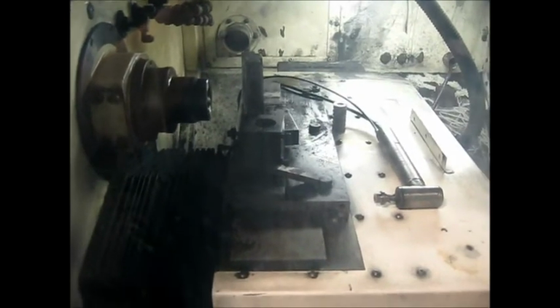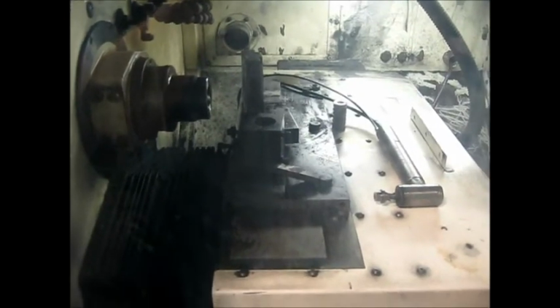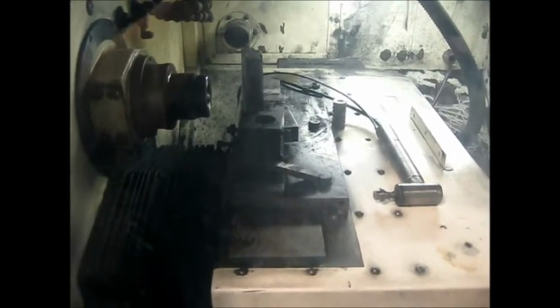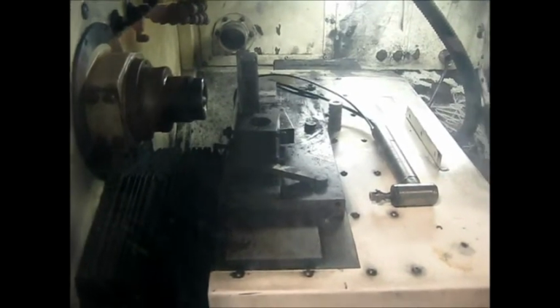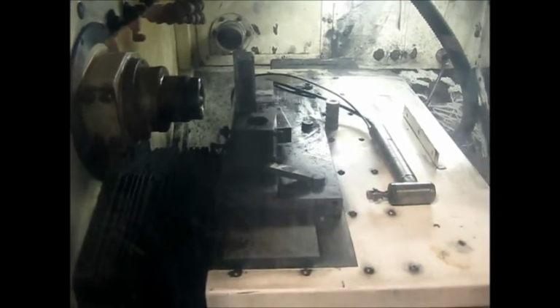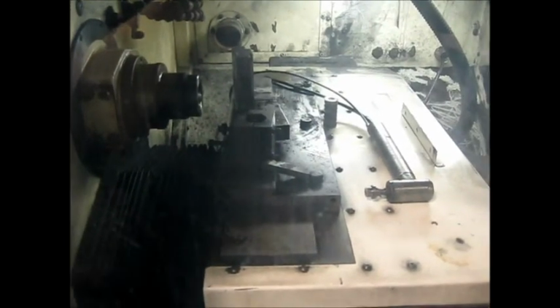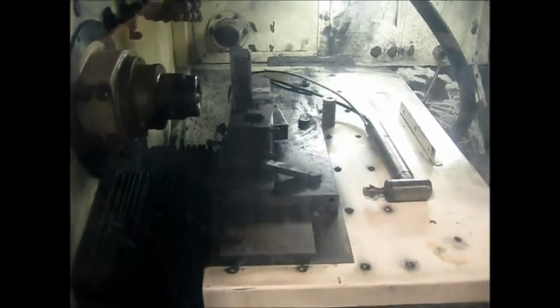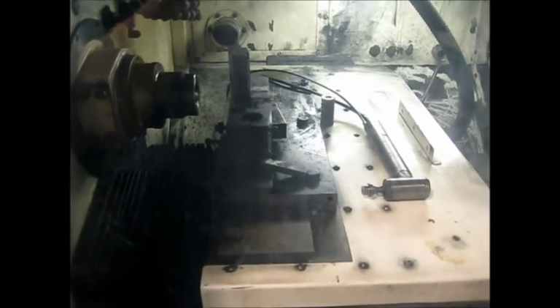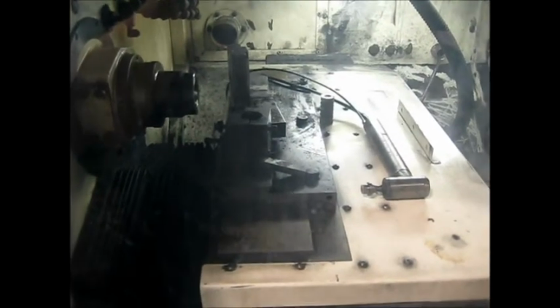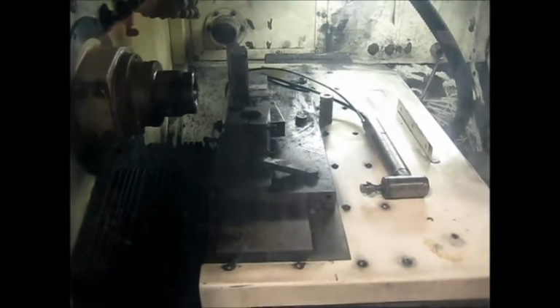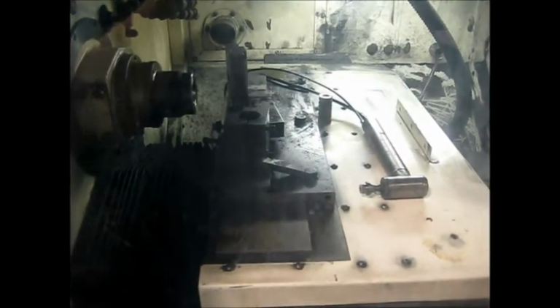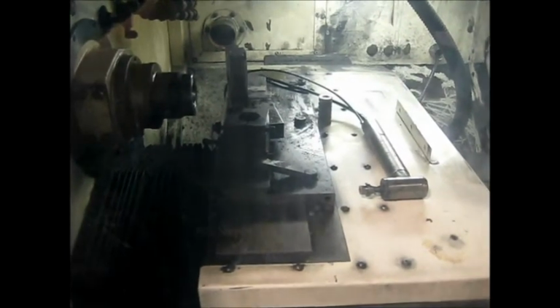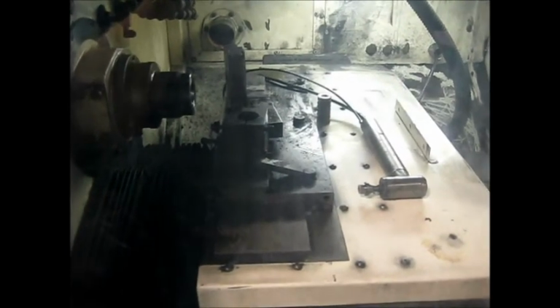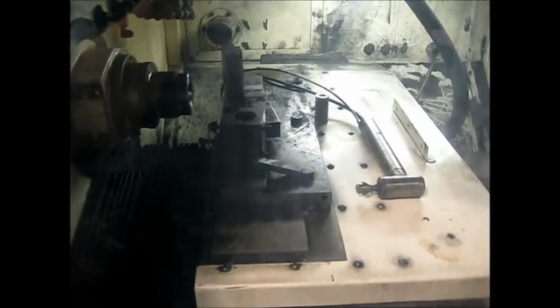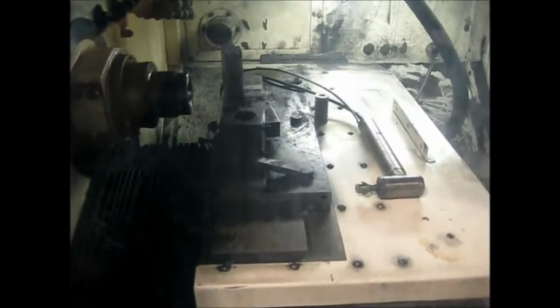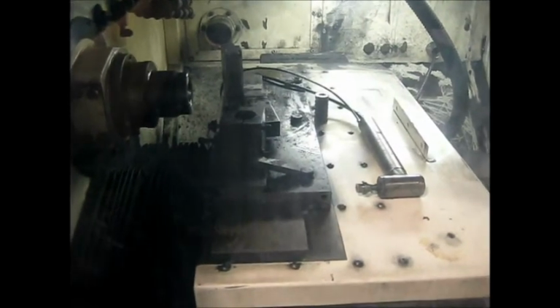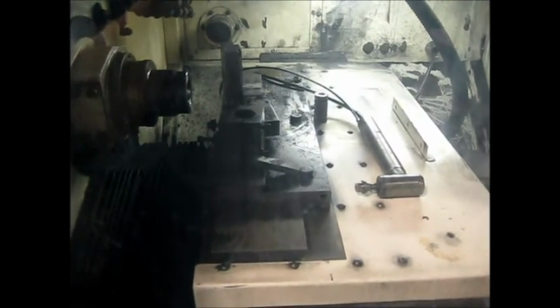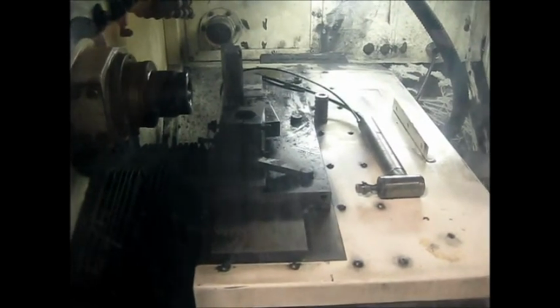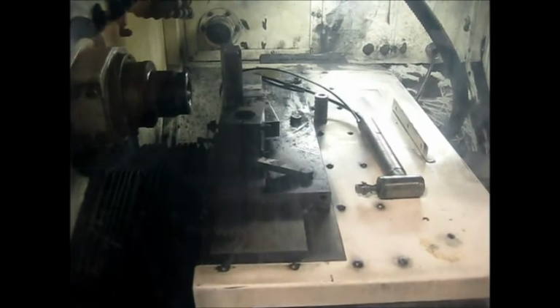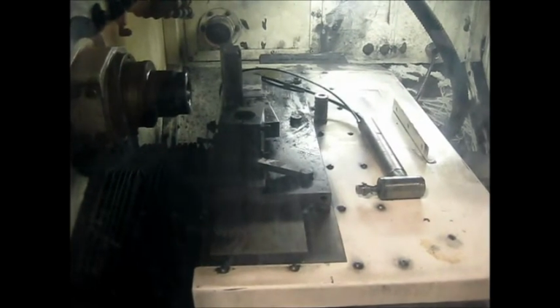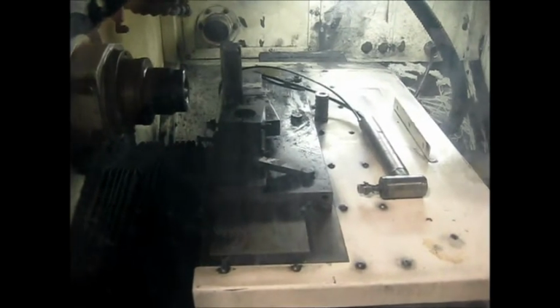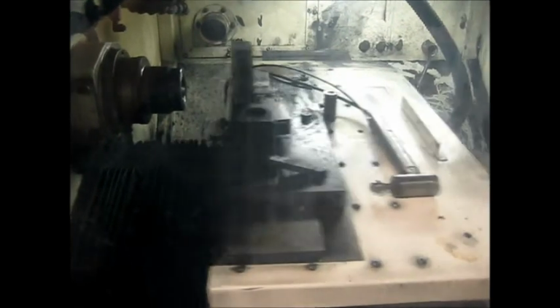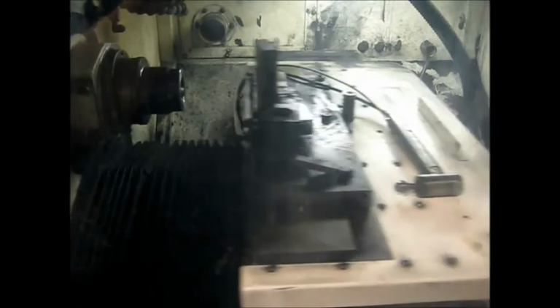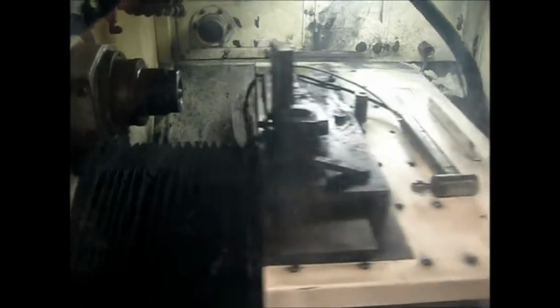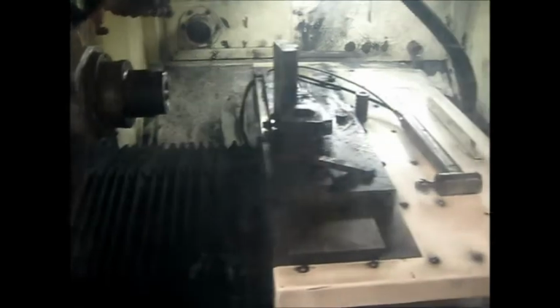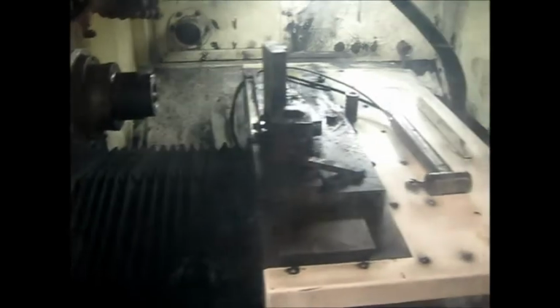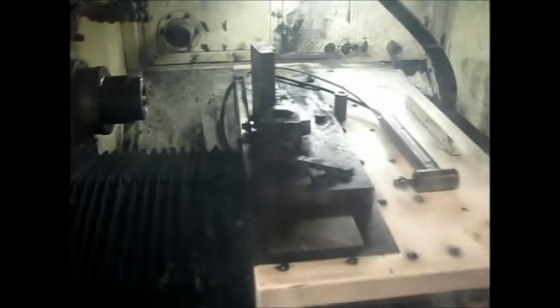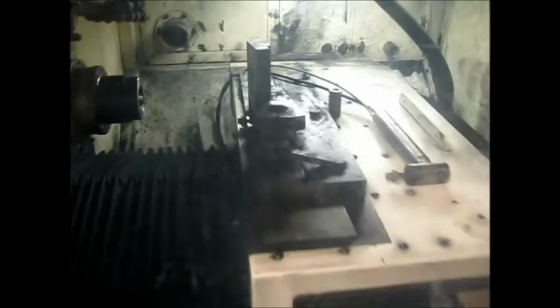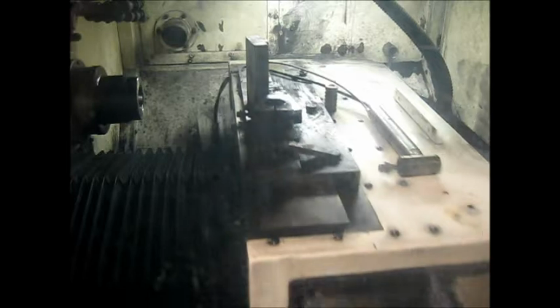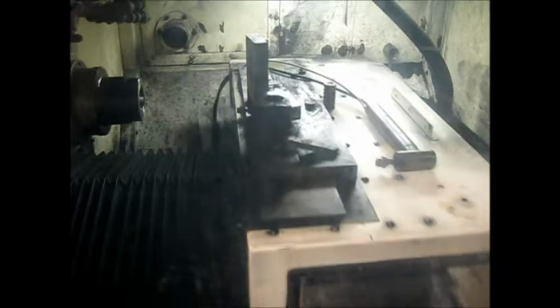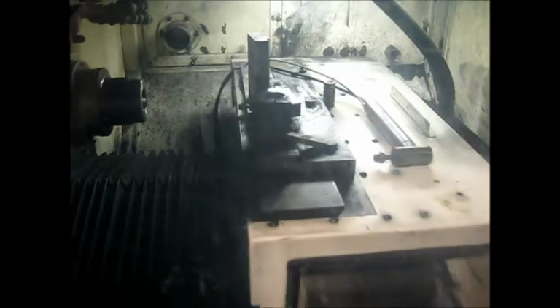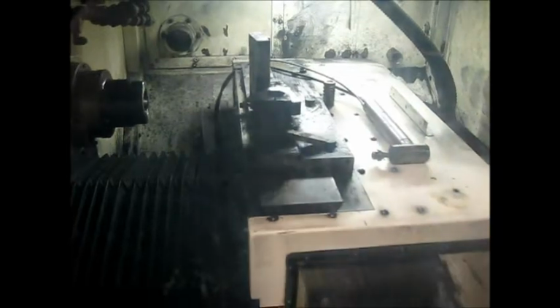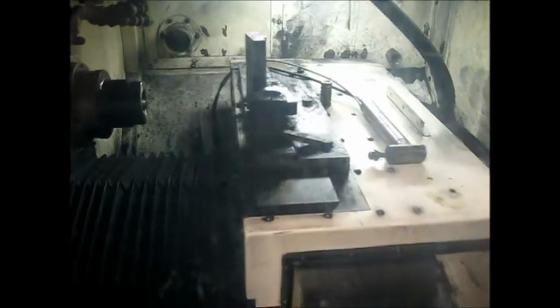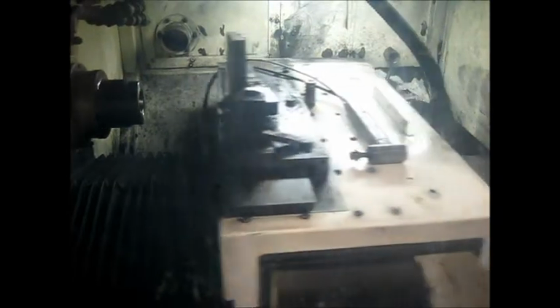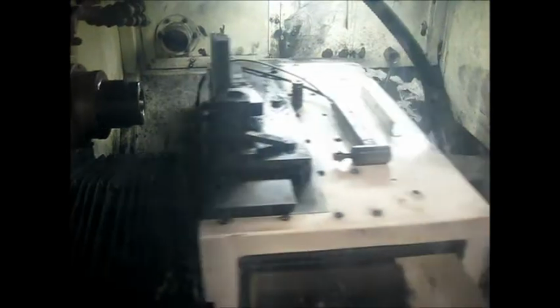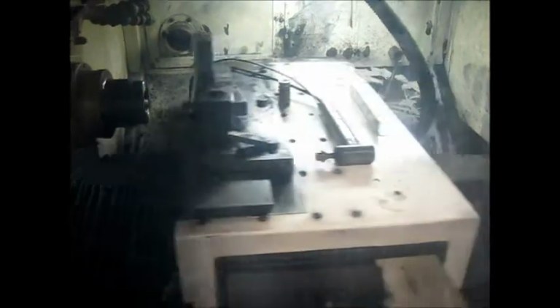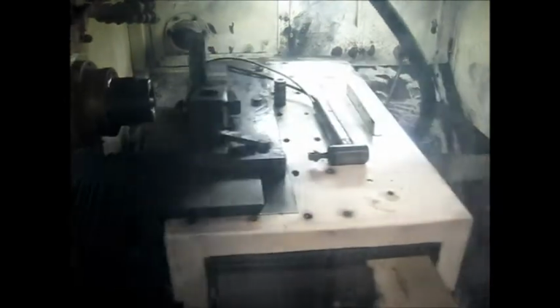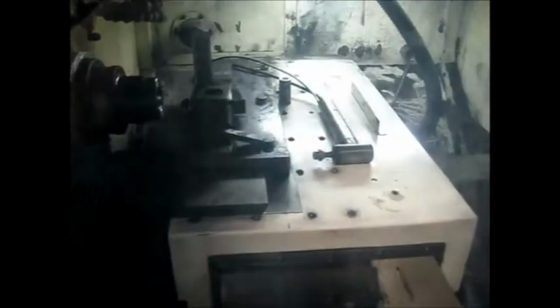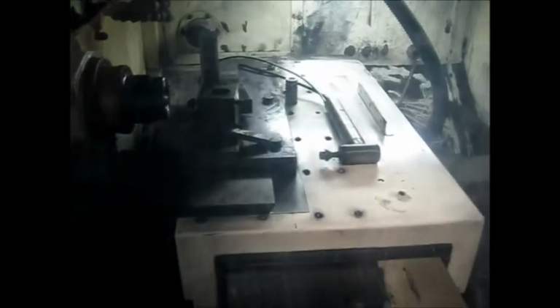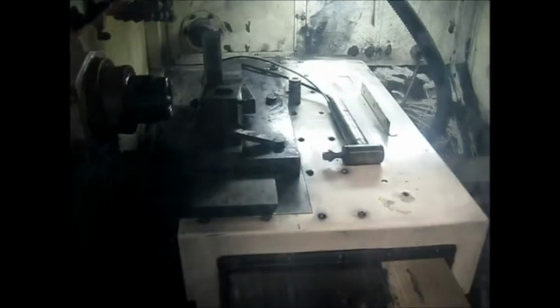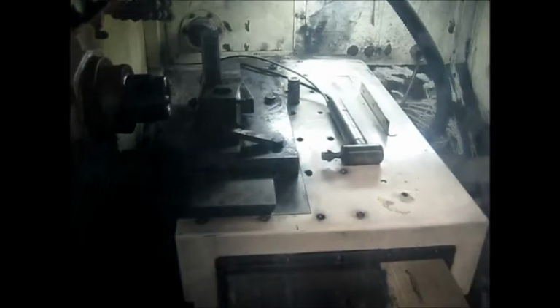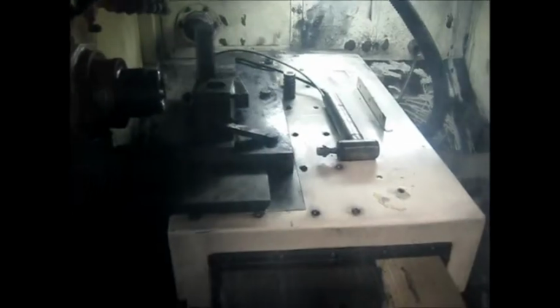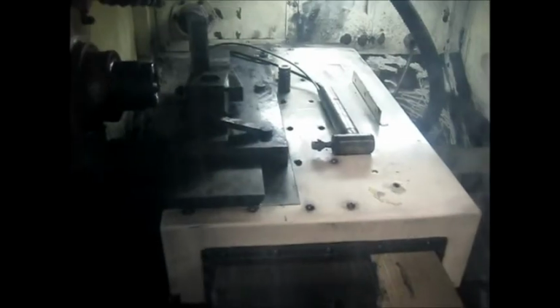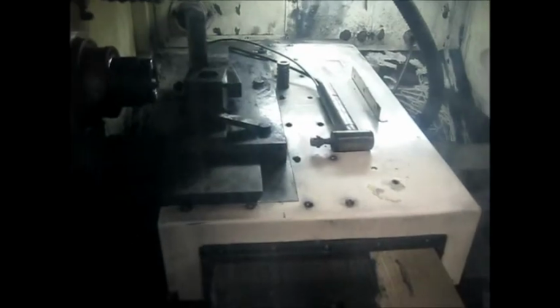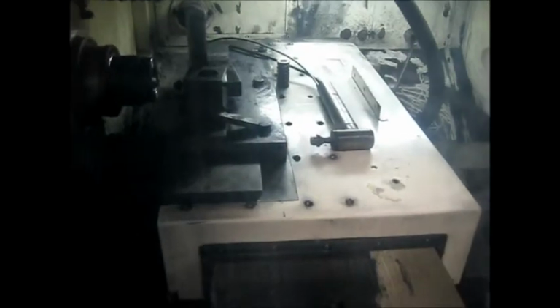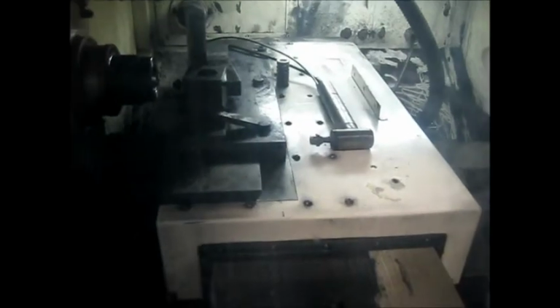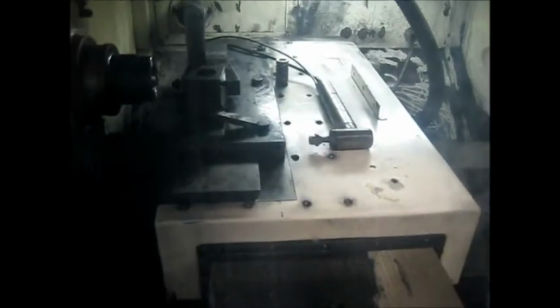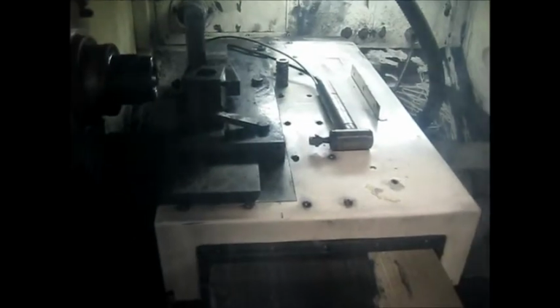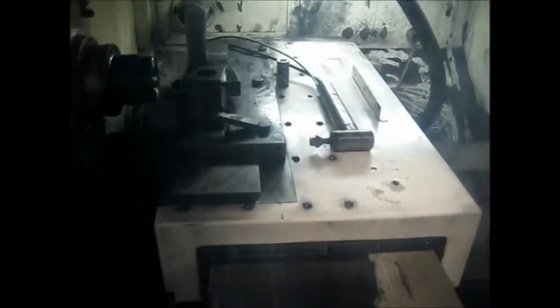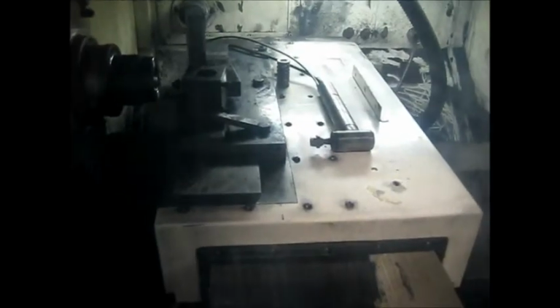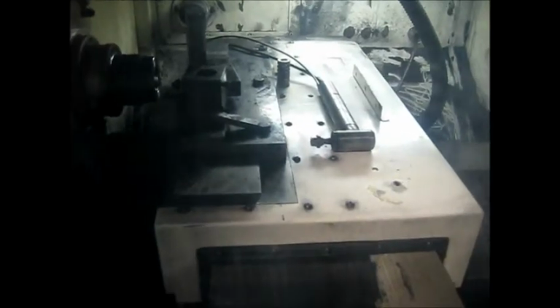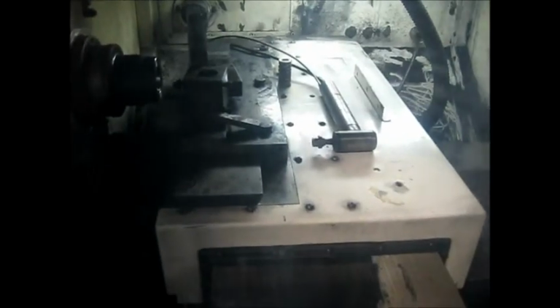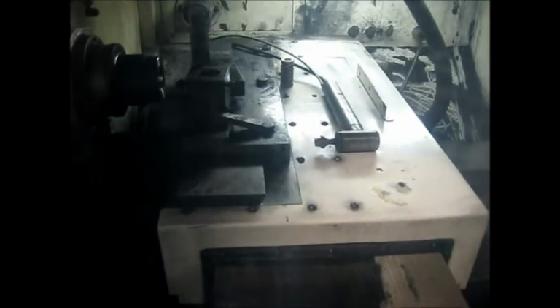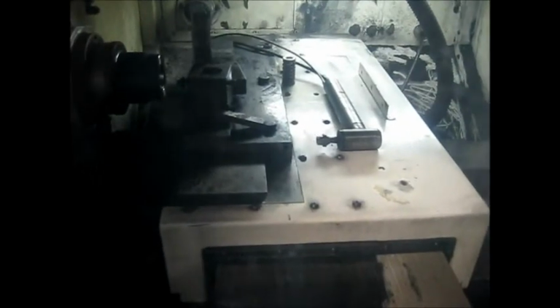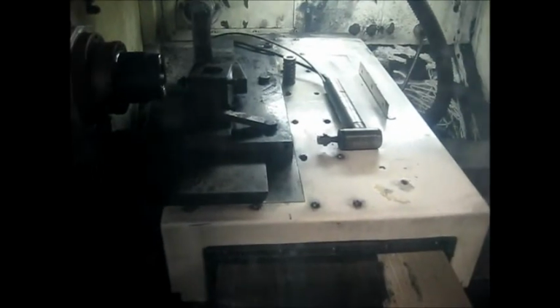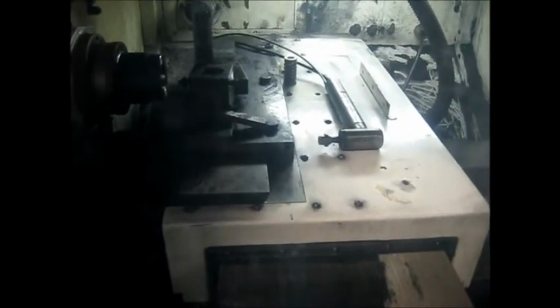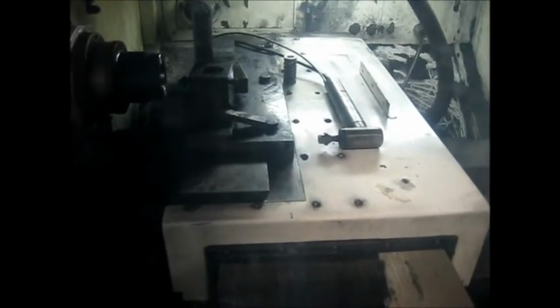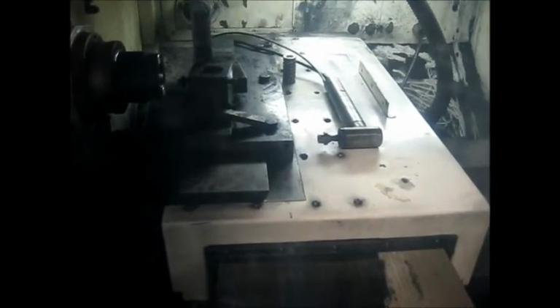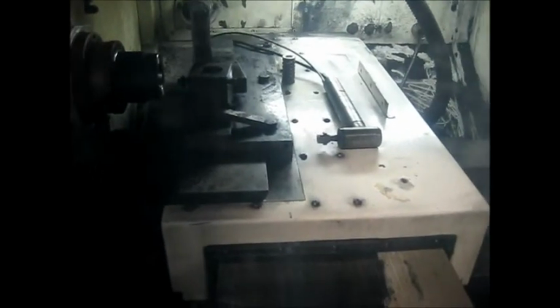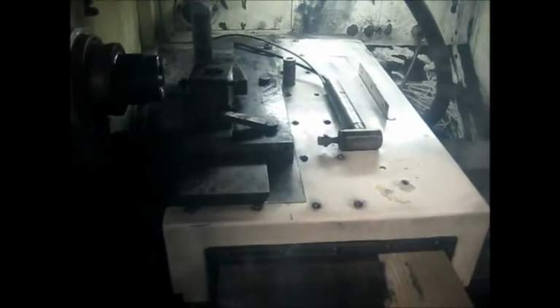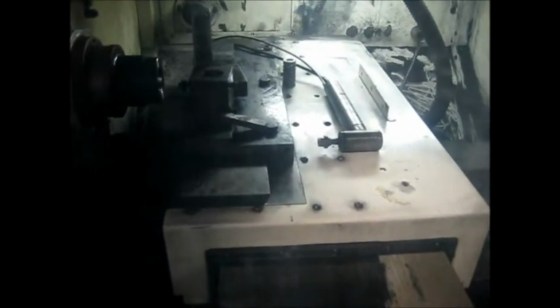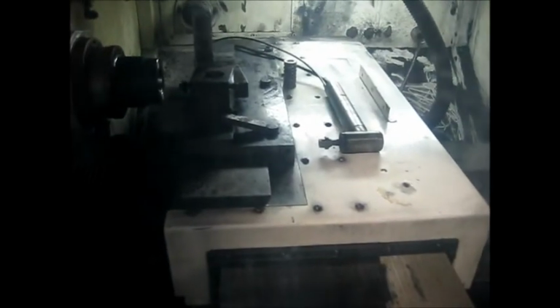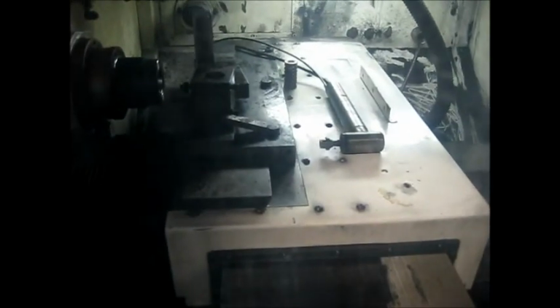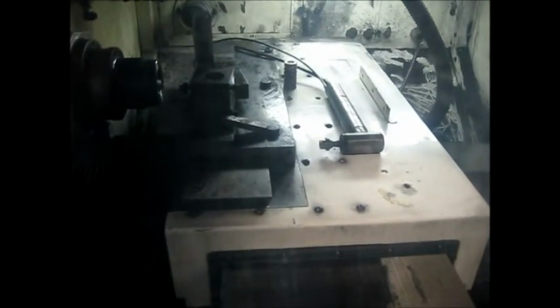It does come with an NSK high speed spindle. It's not in the holder but it is spinning behind the actual table right now.